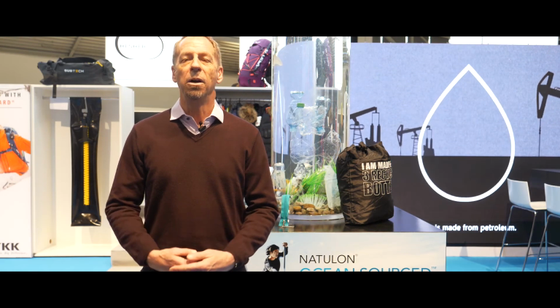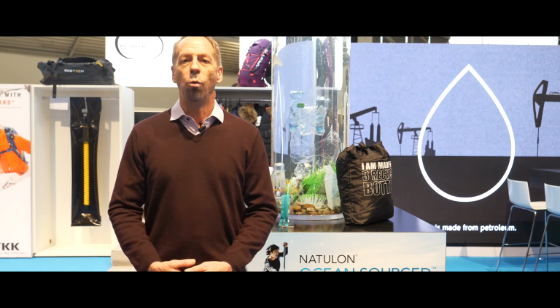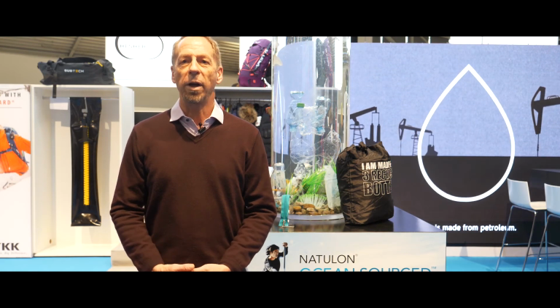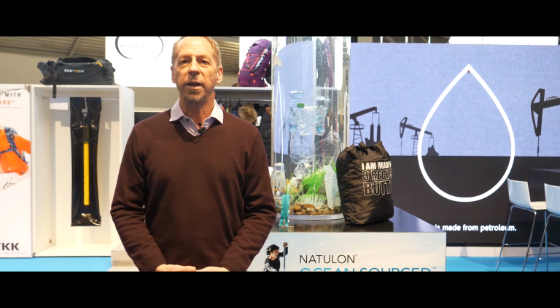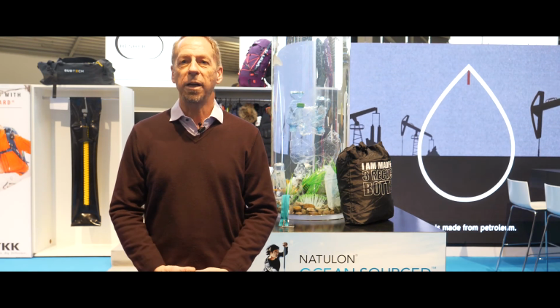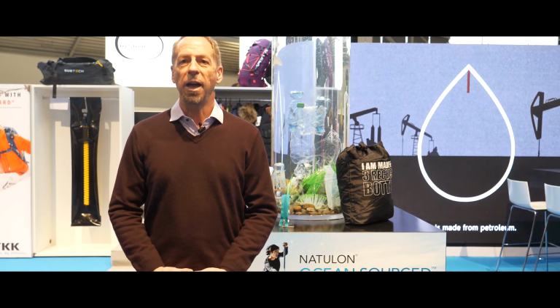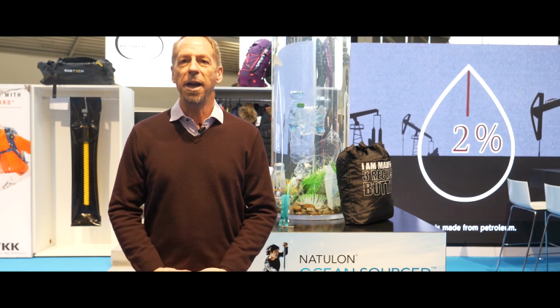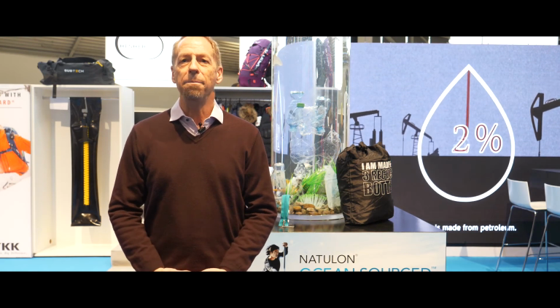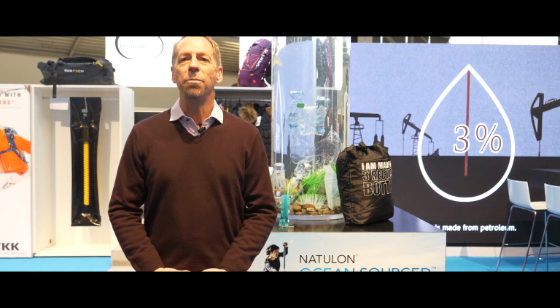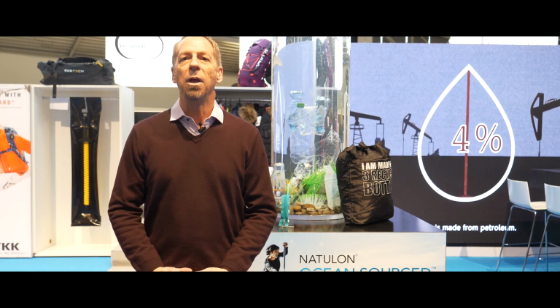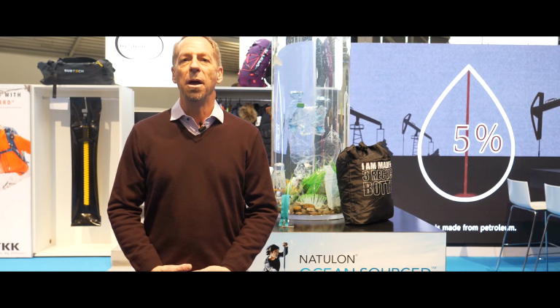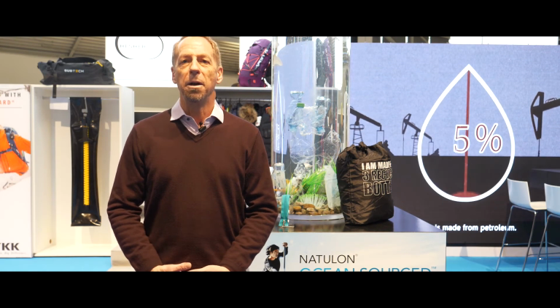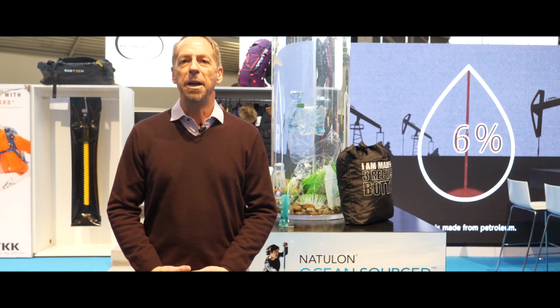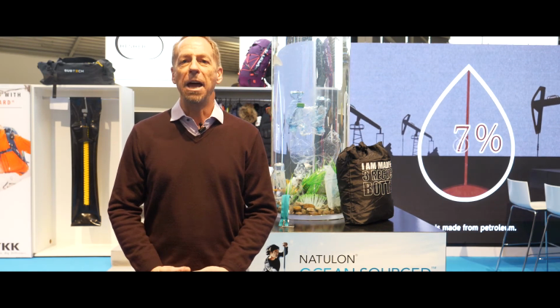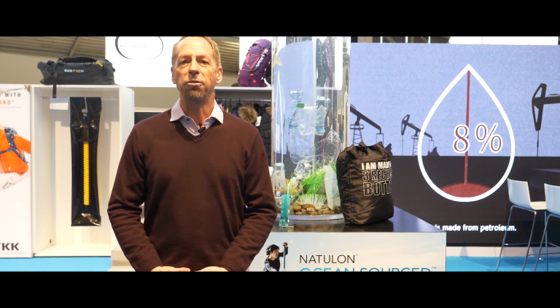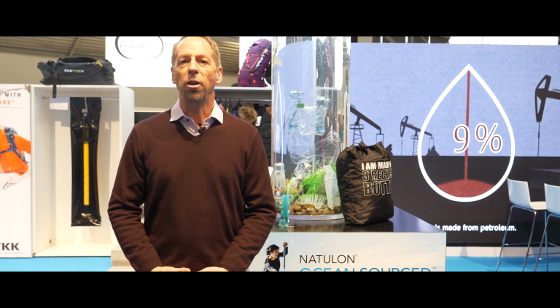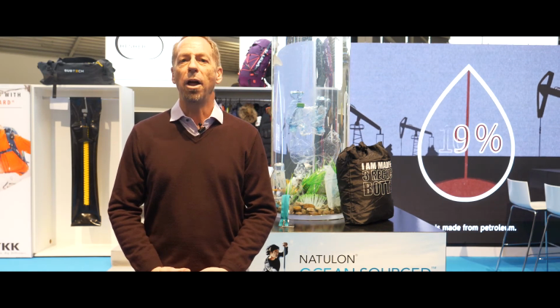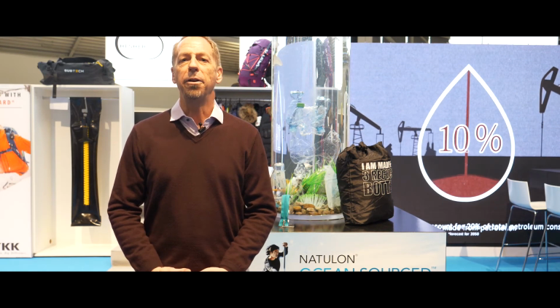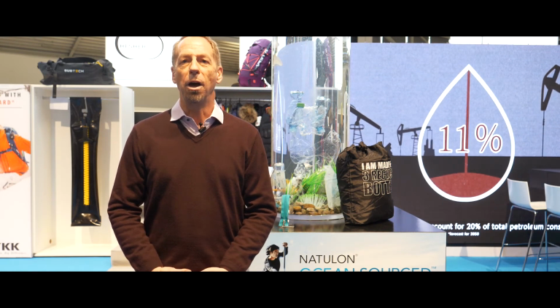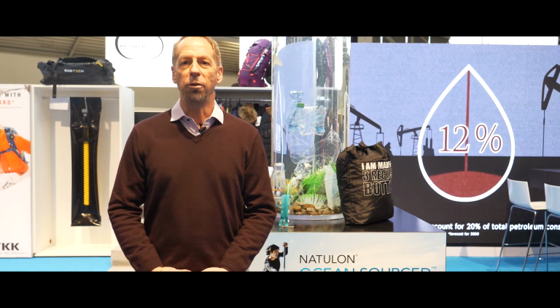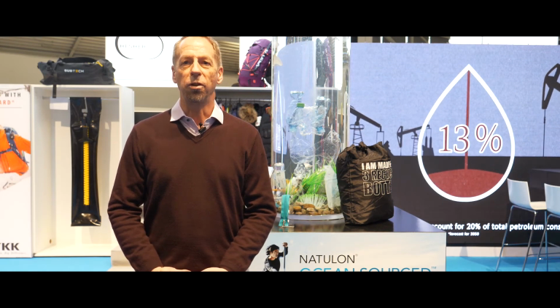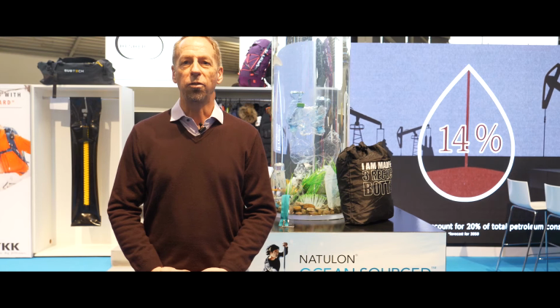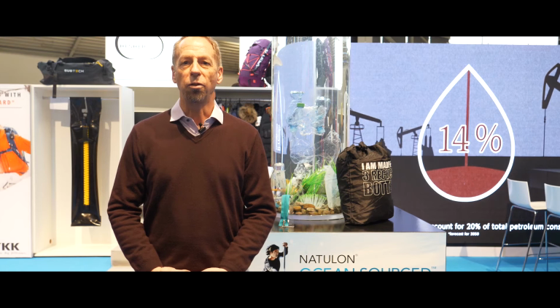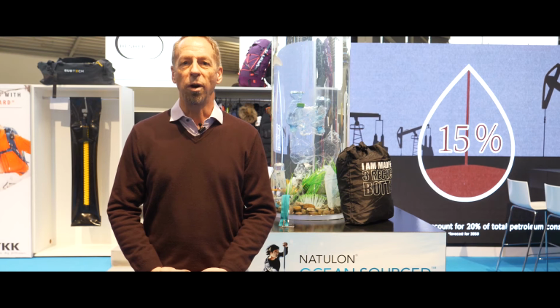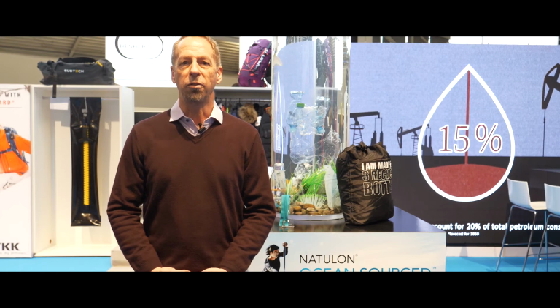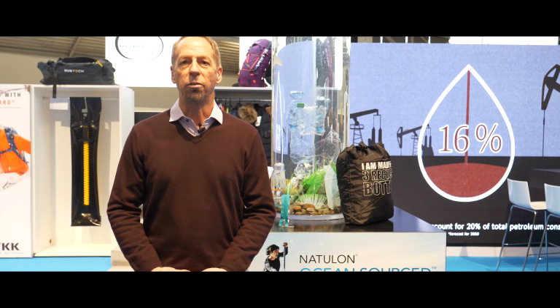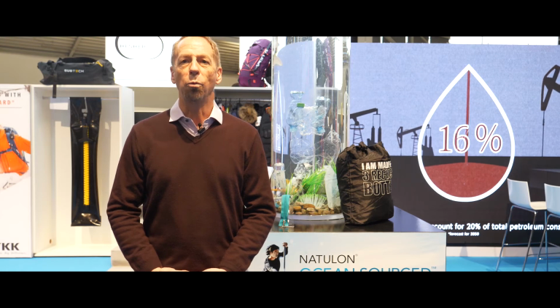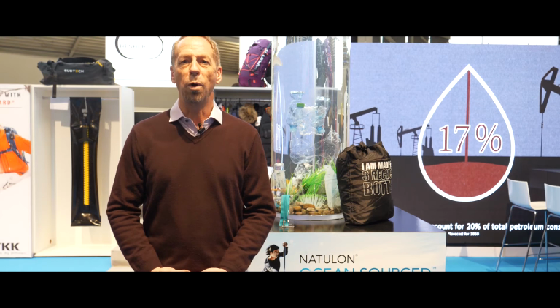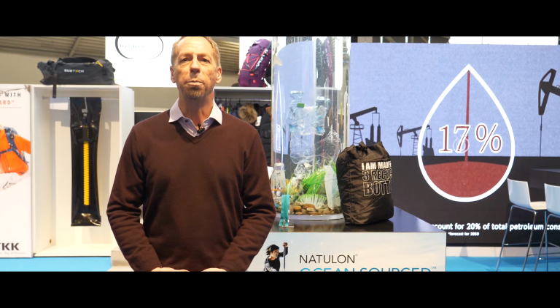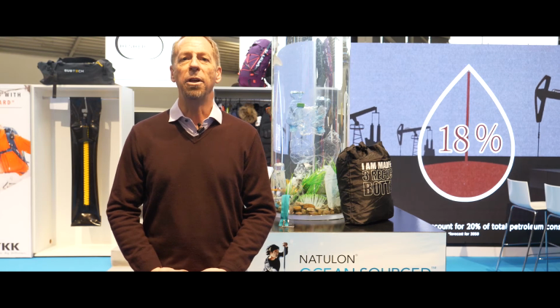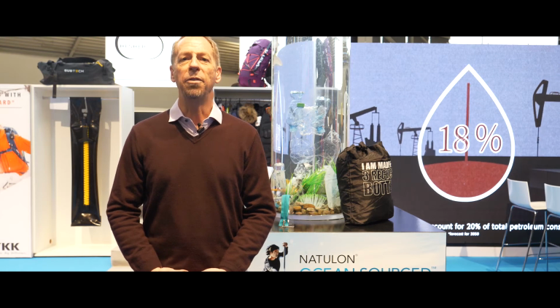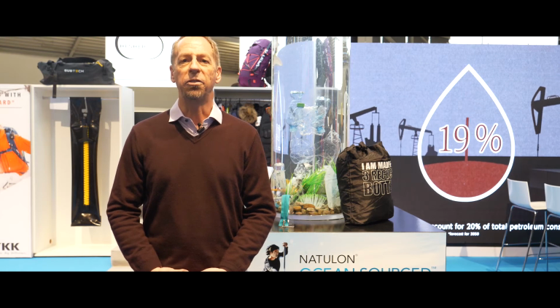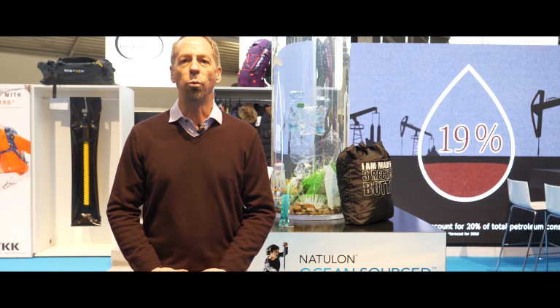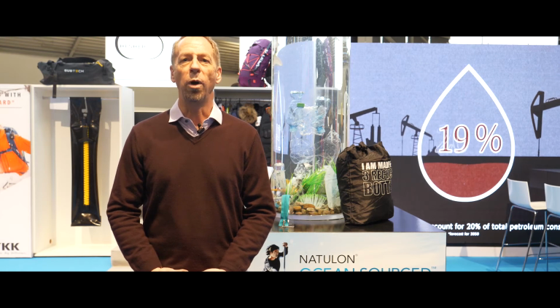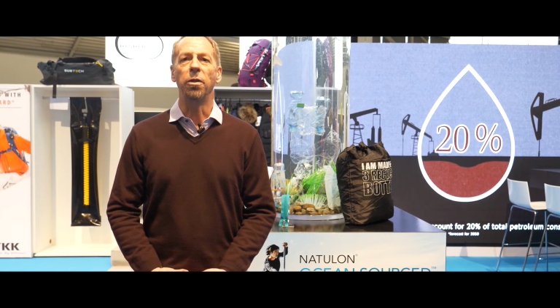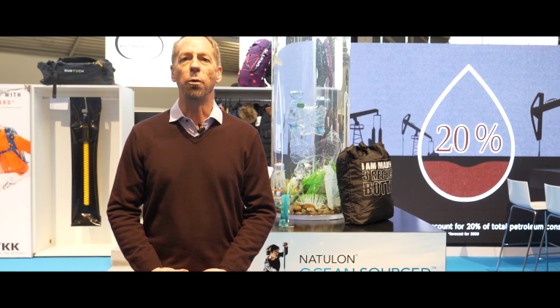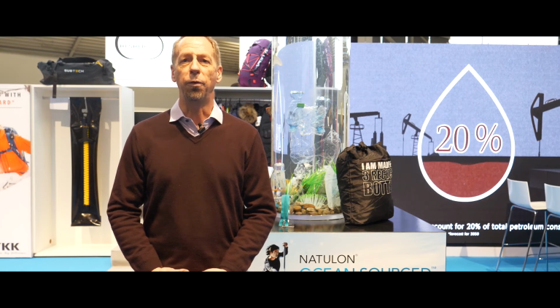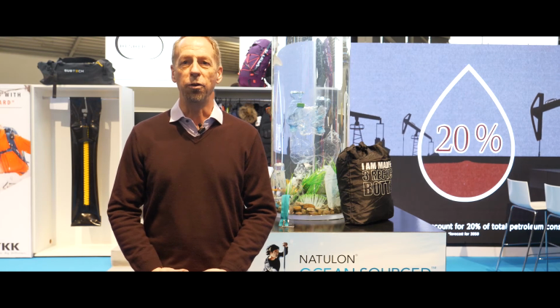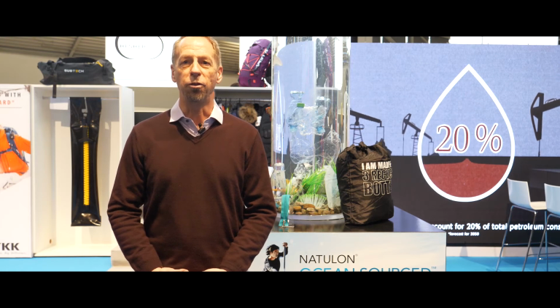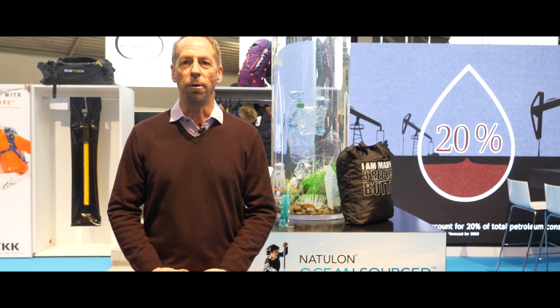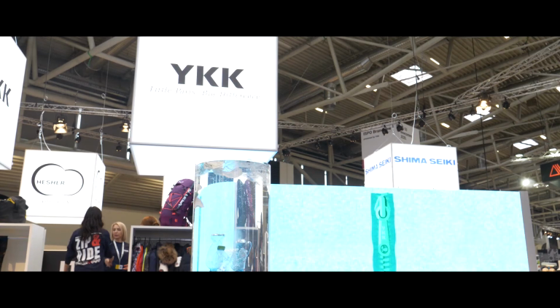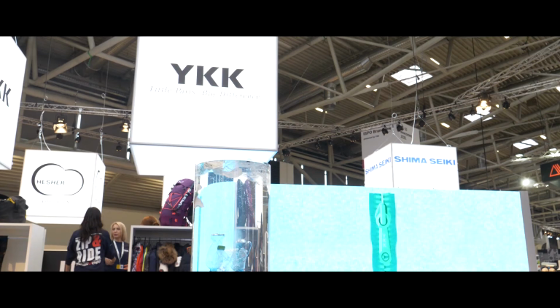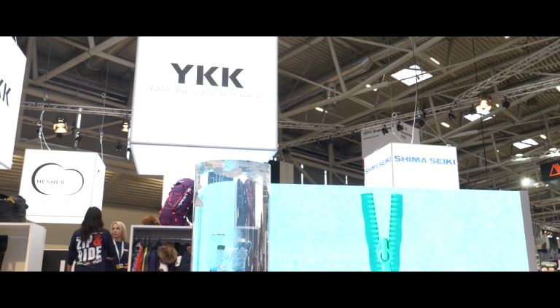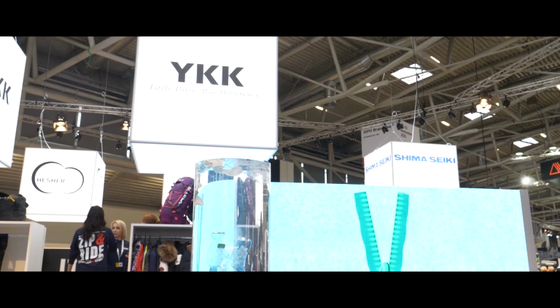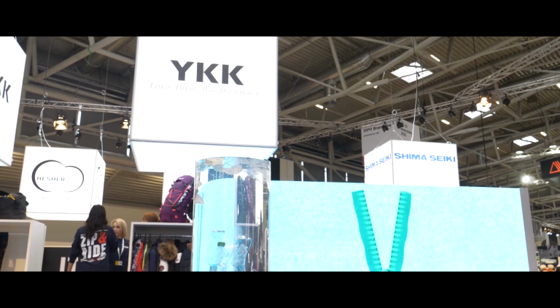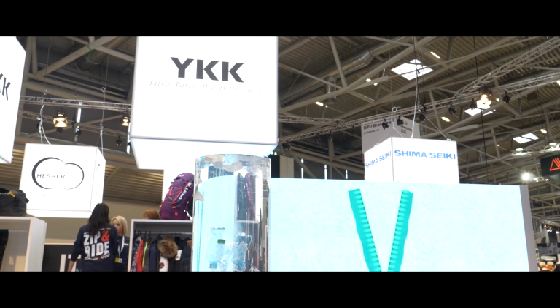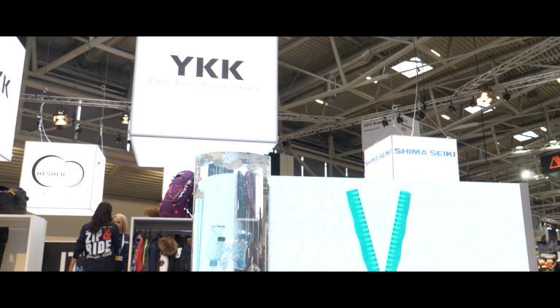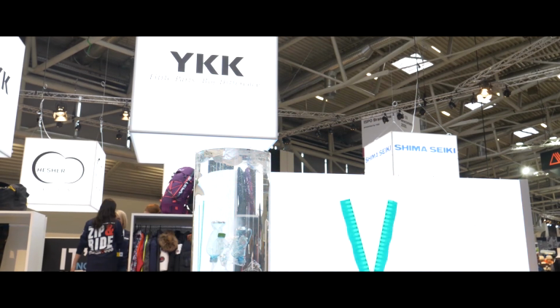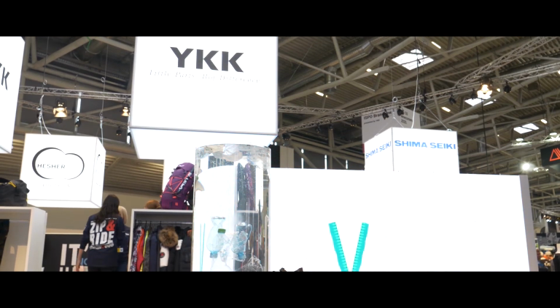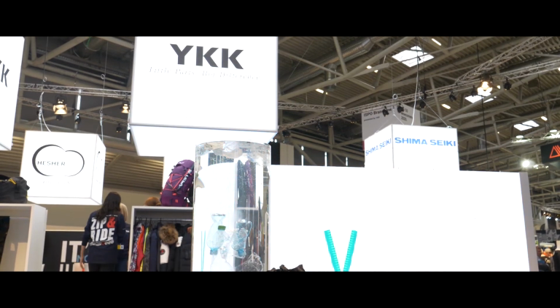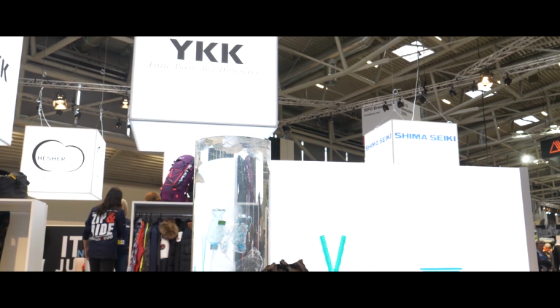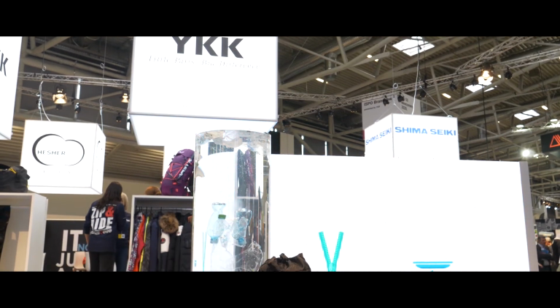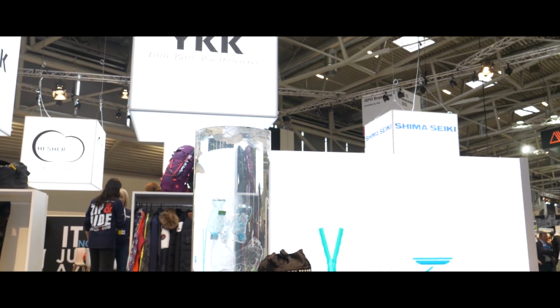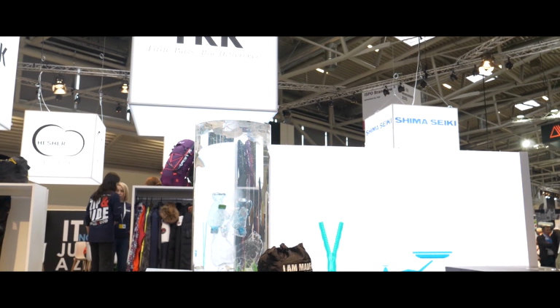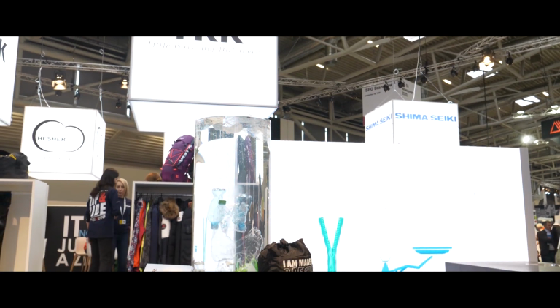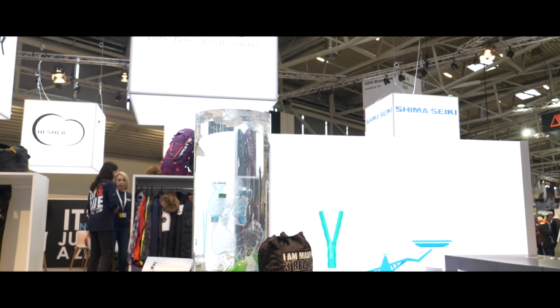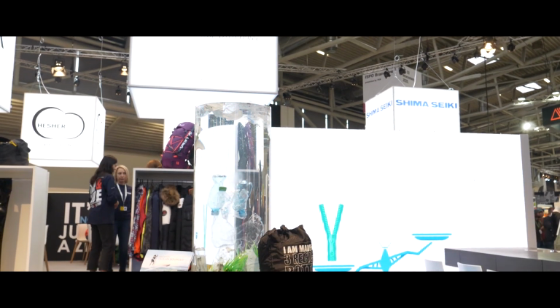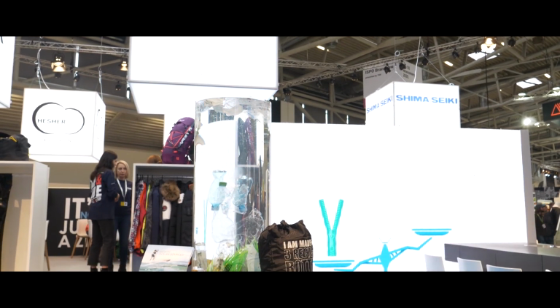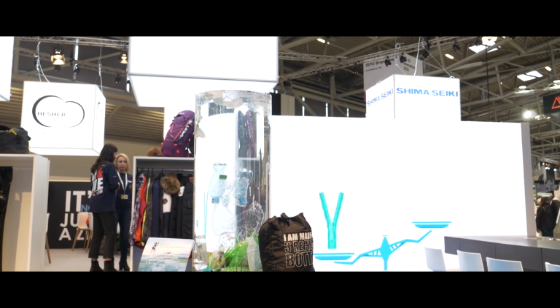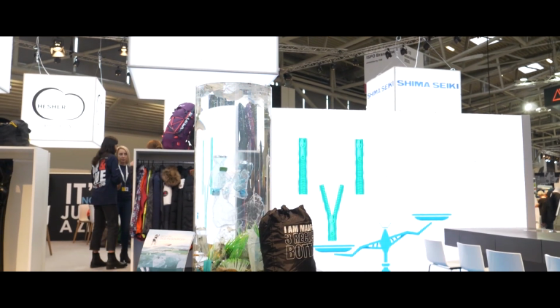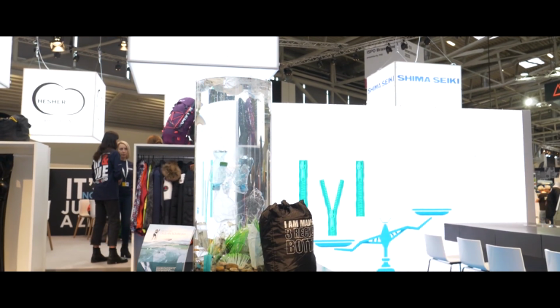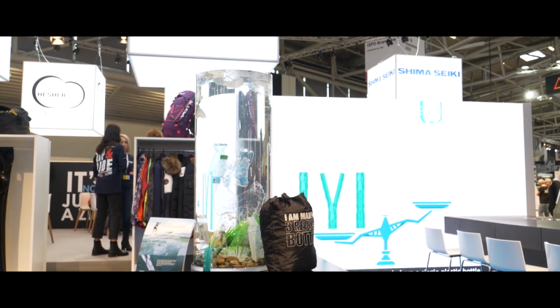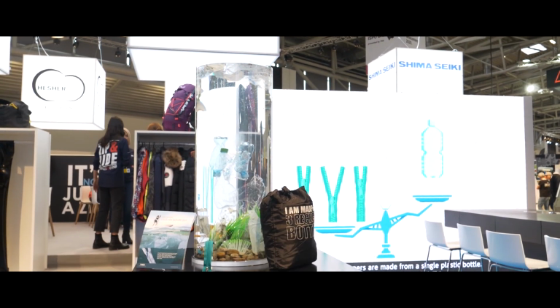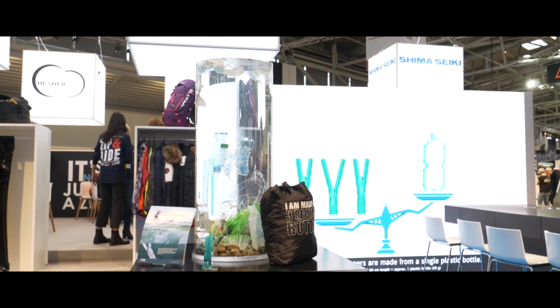Waikiki Natulon Ocean Sourced — we believe it's the way of the future. Thank you.